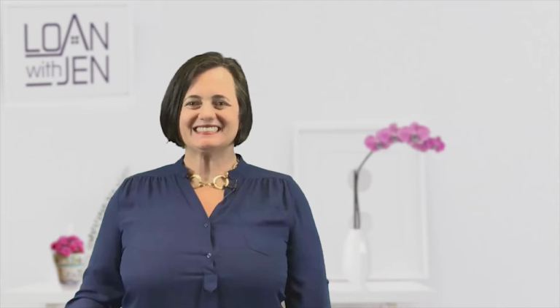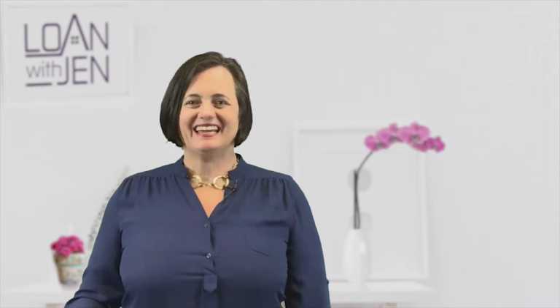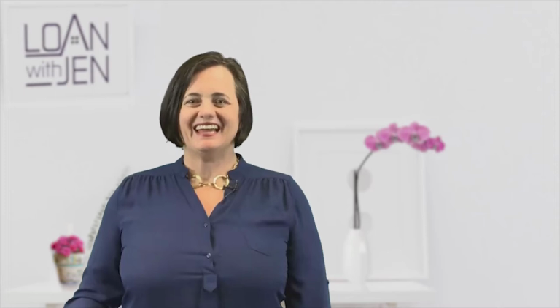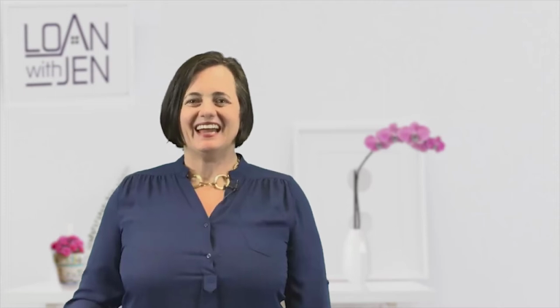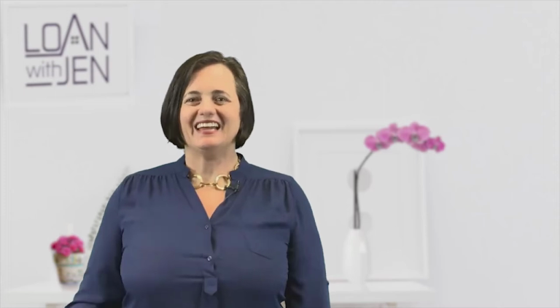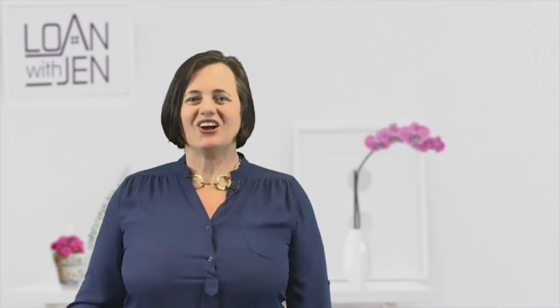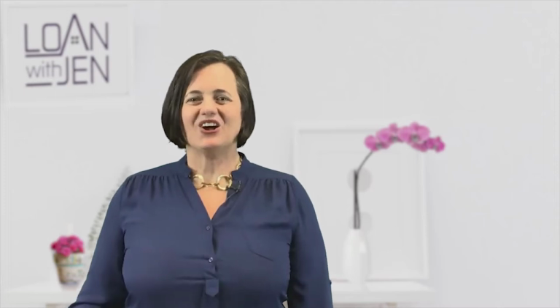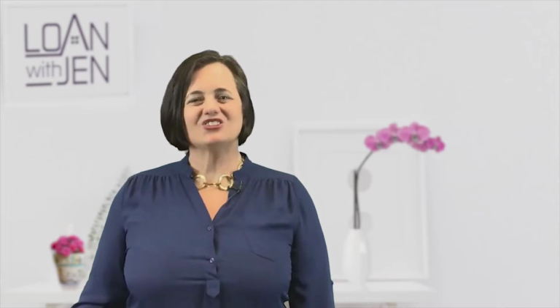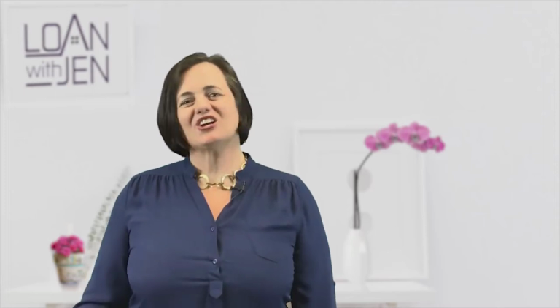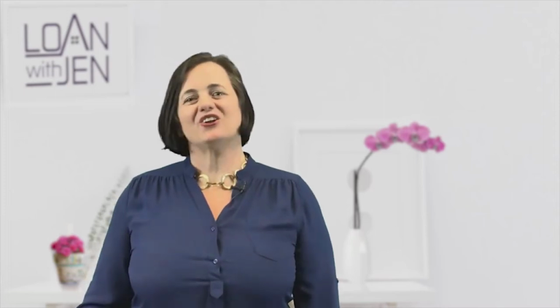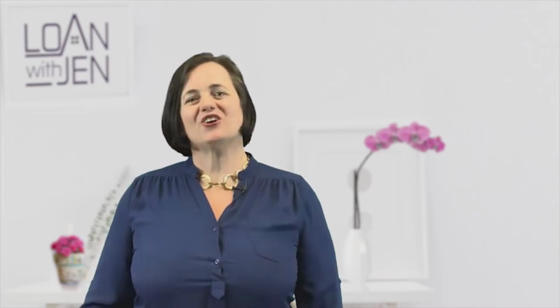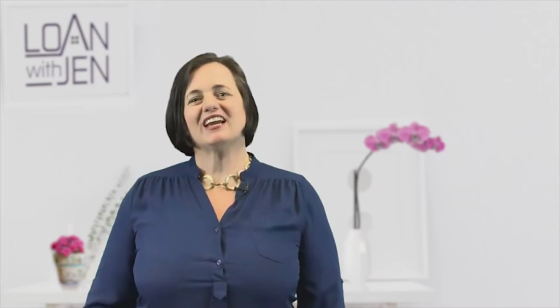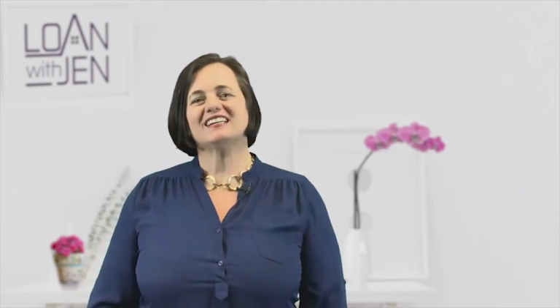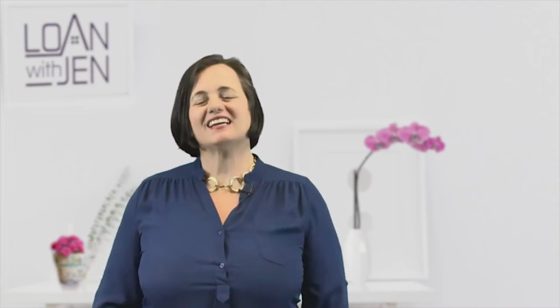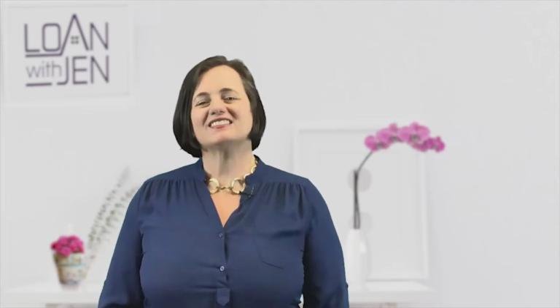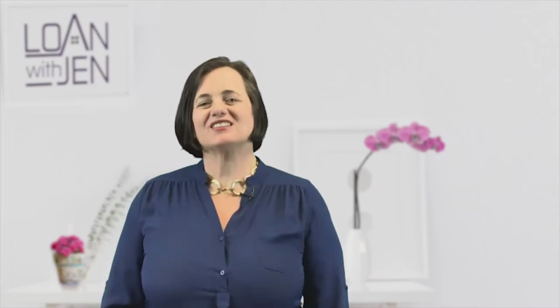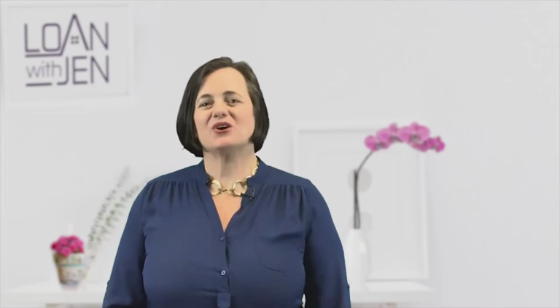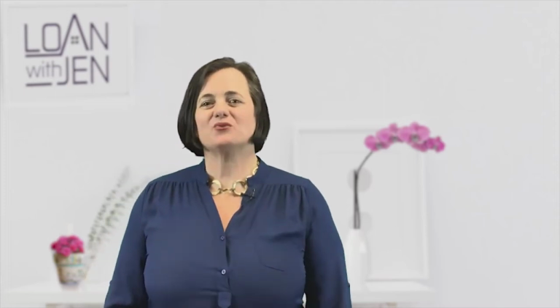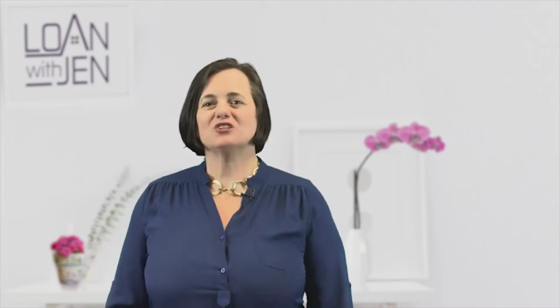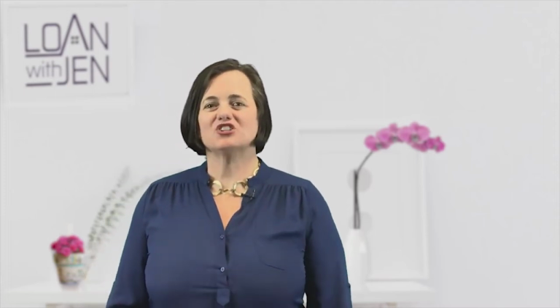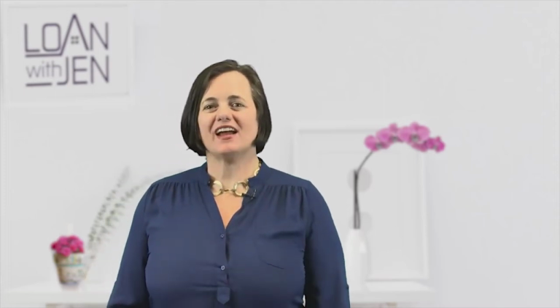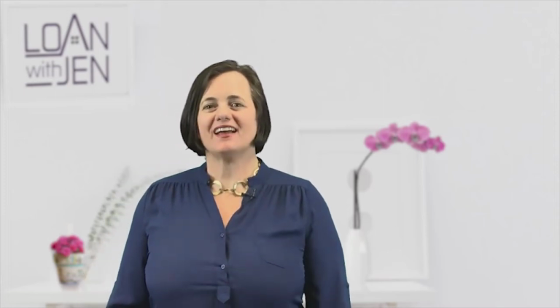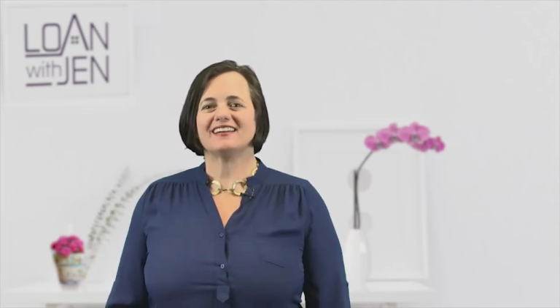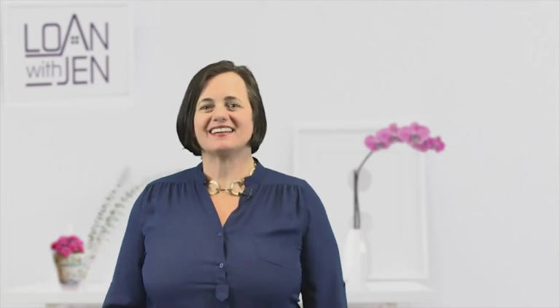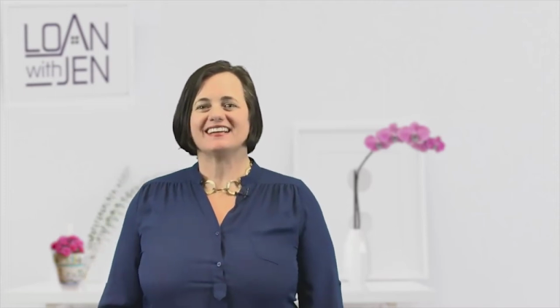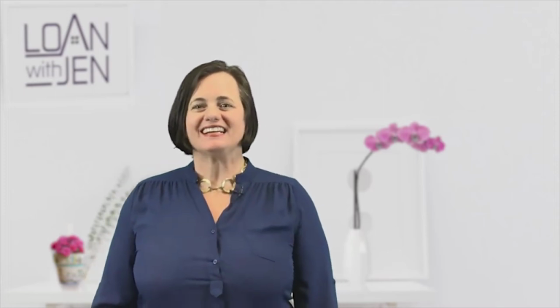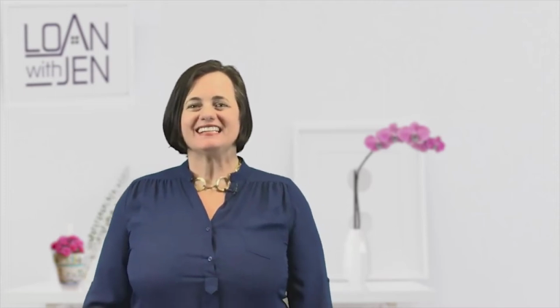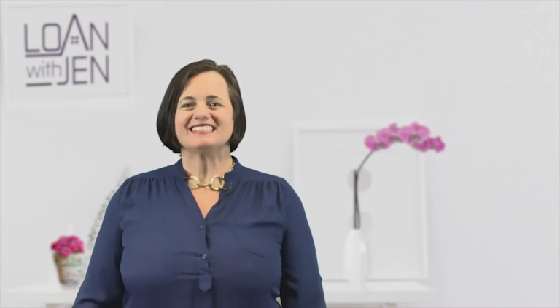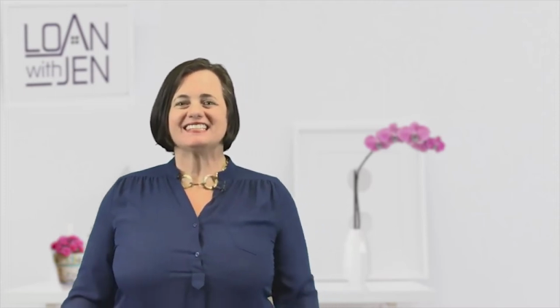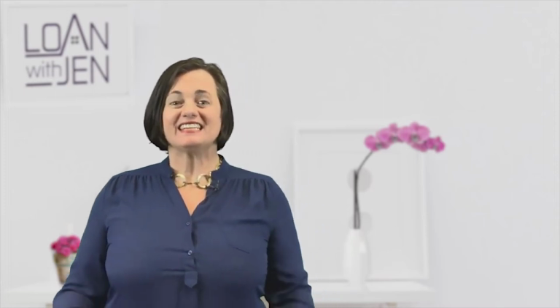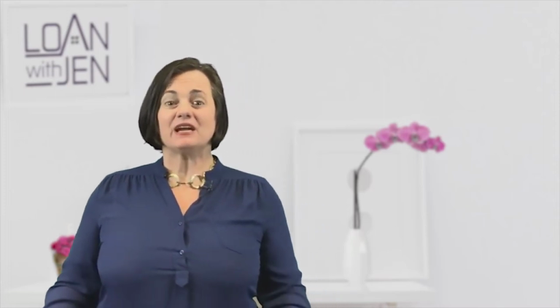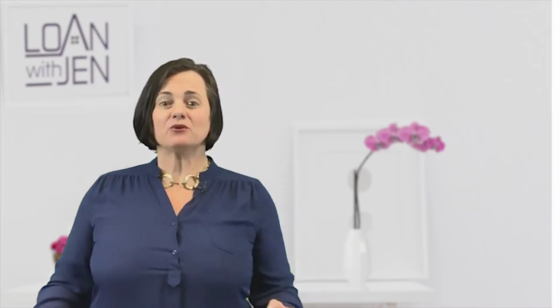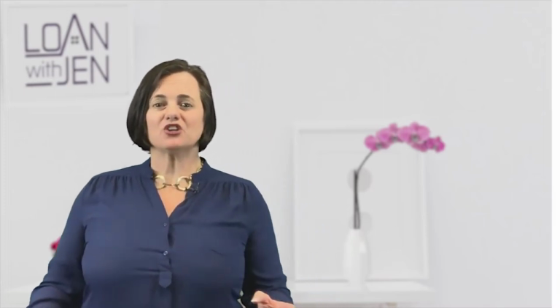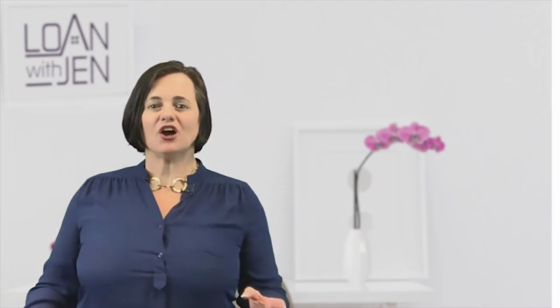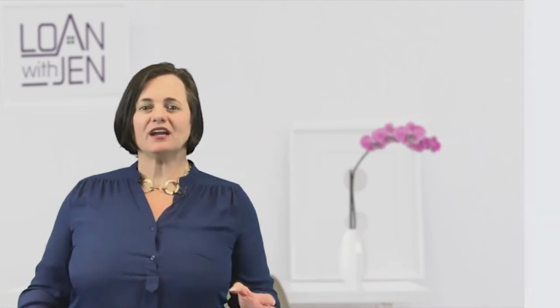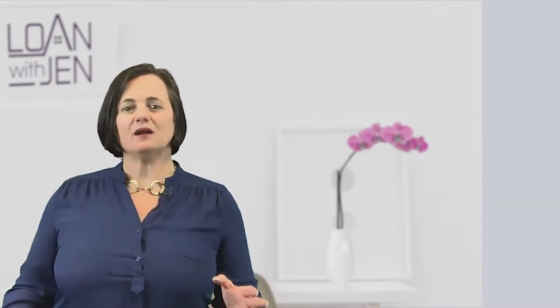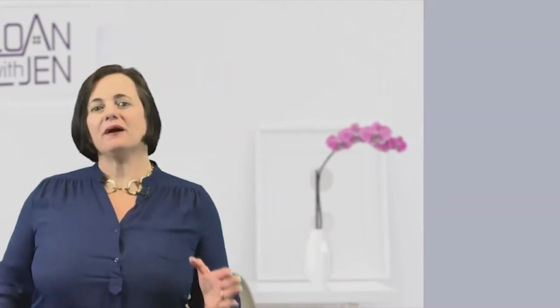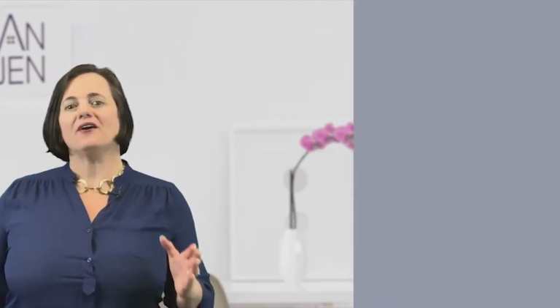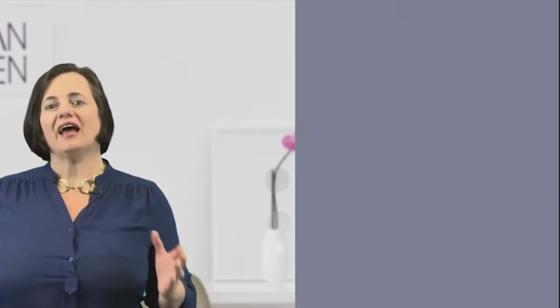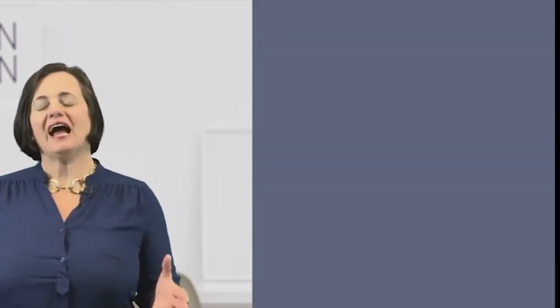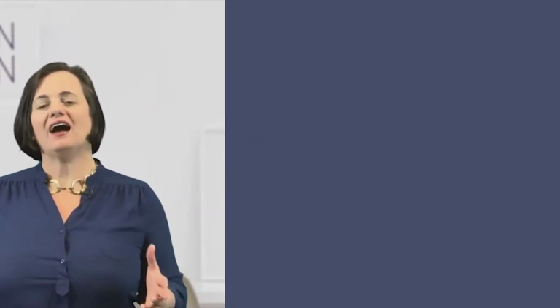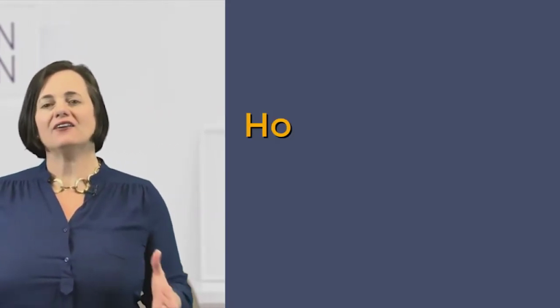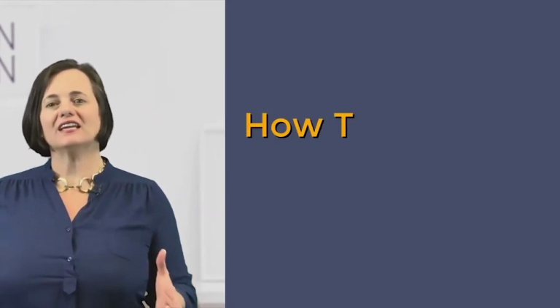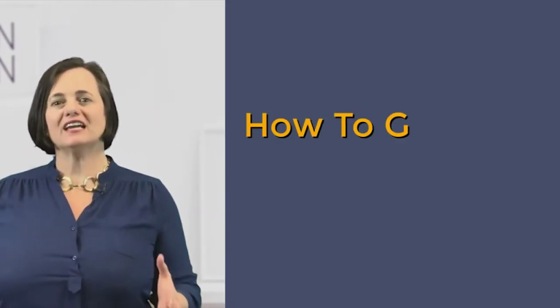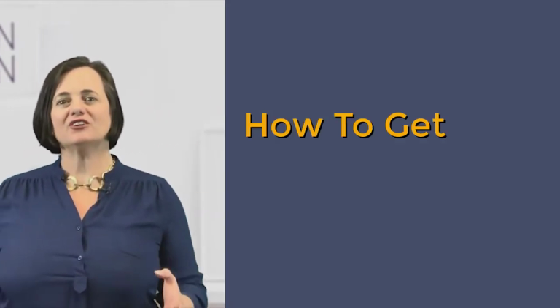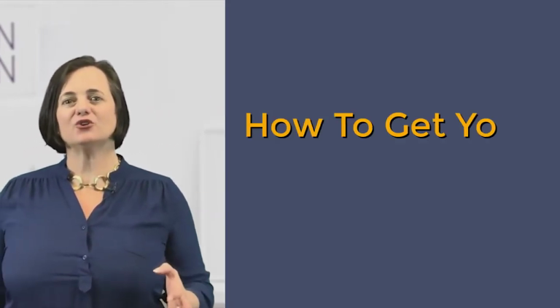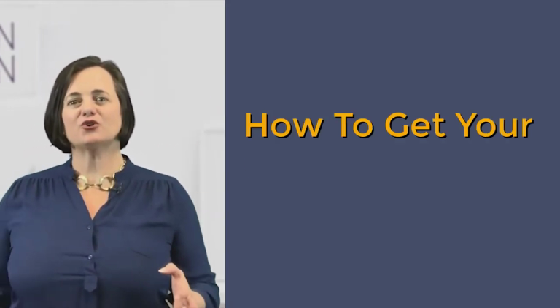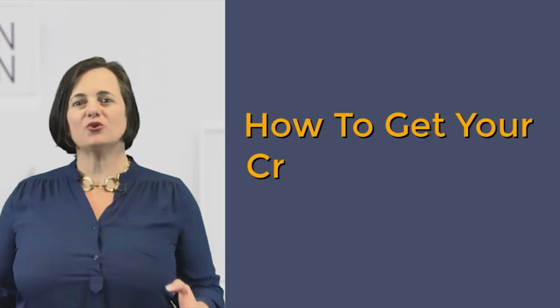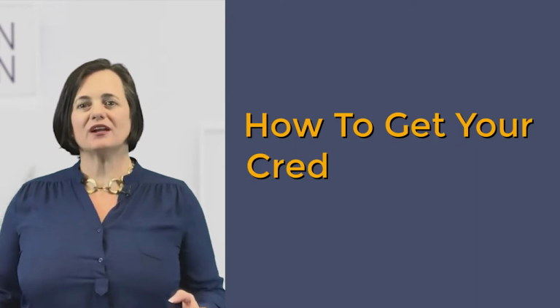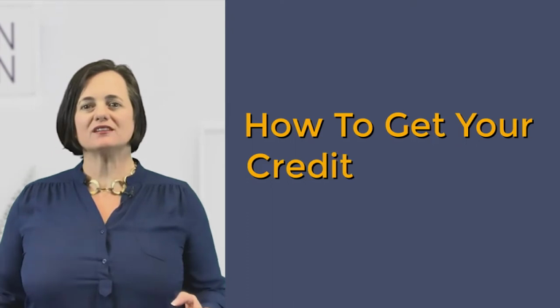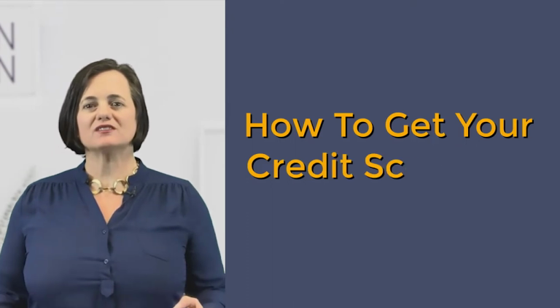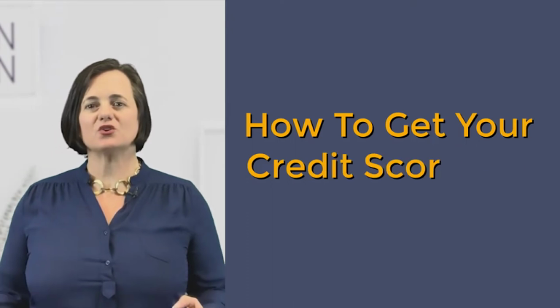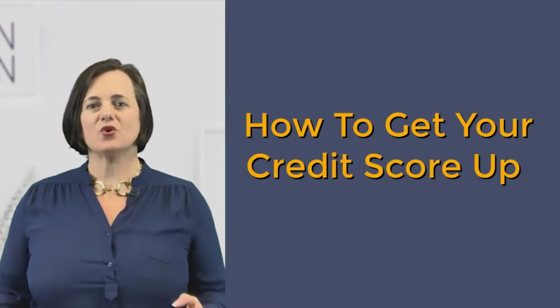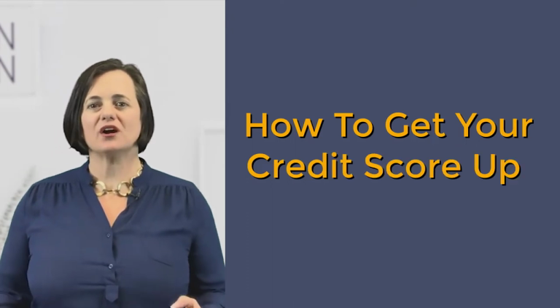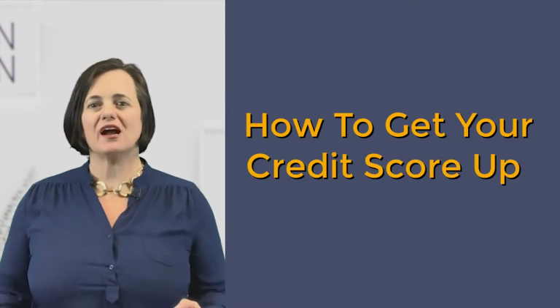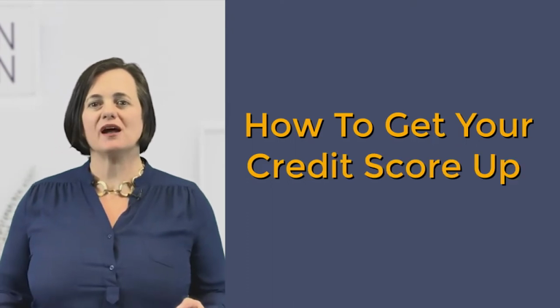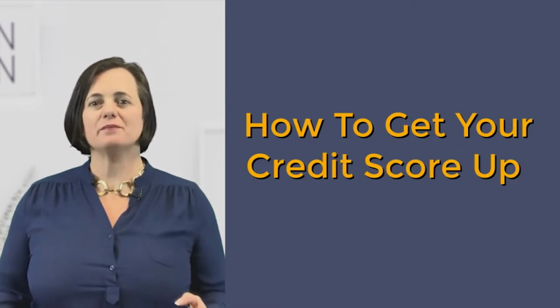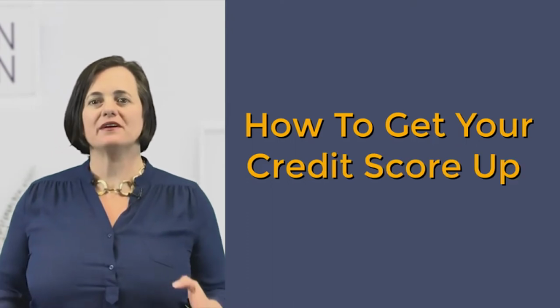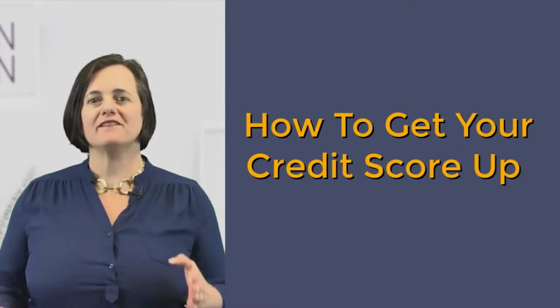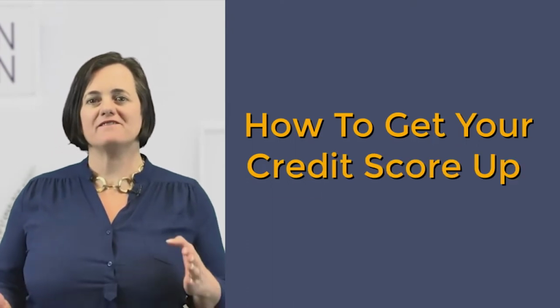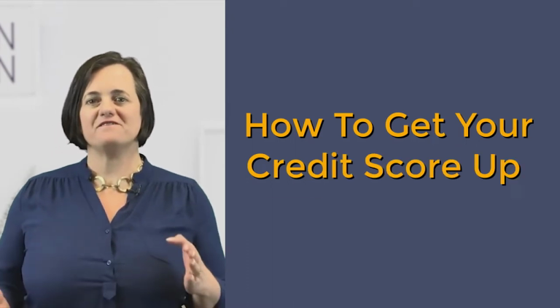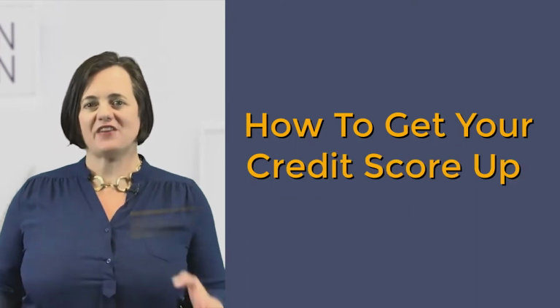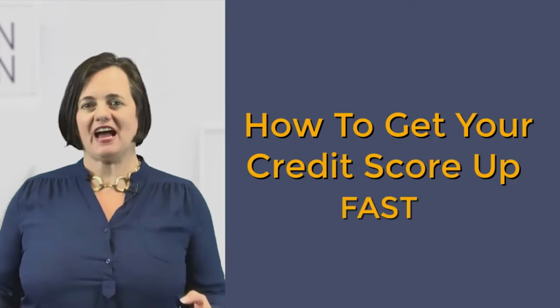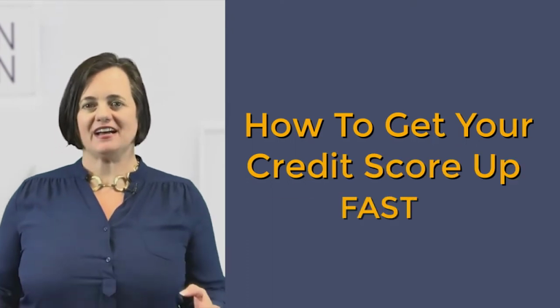Hey y'all, Jen Hernandez, Loan with Jen. Today we're talking about how to get your credit score up fast.